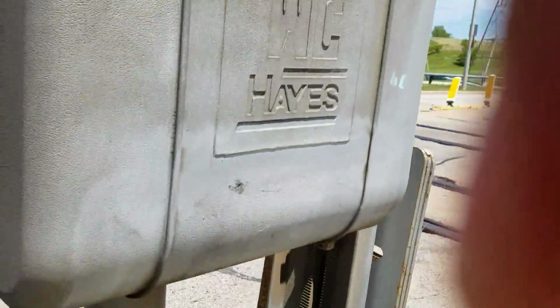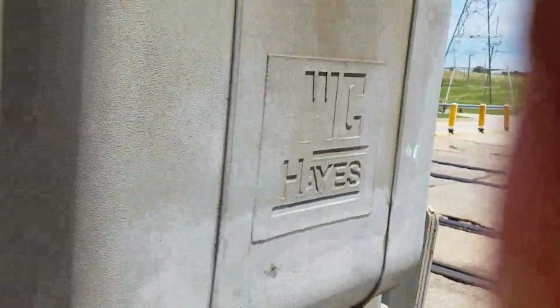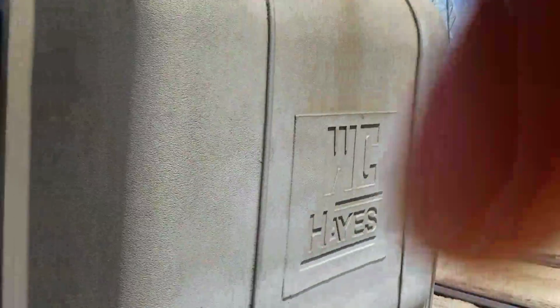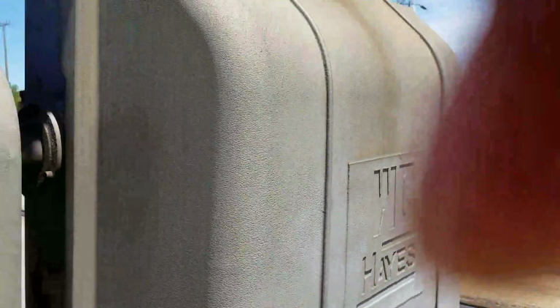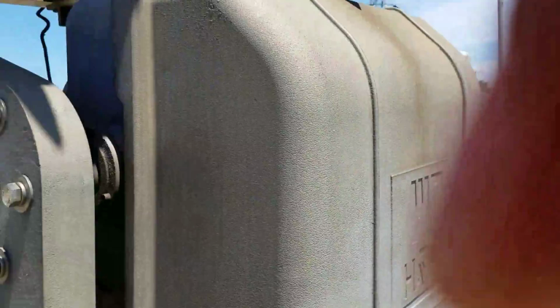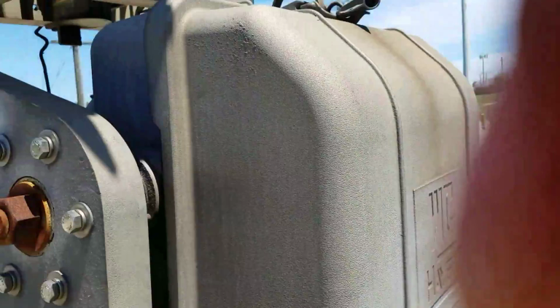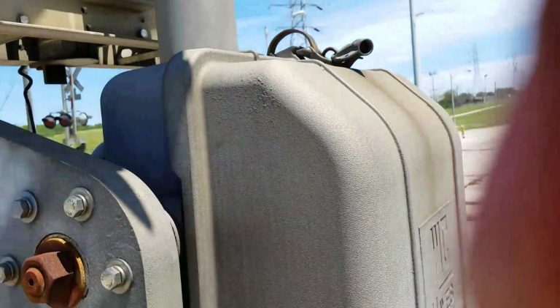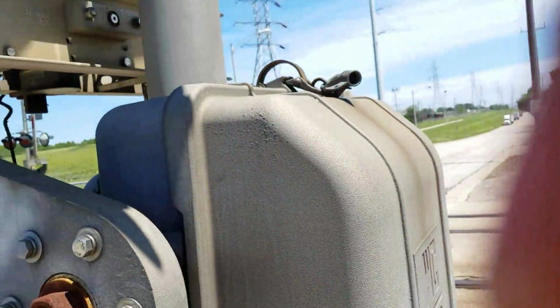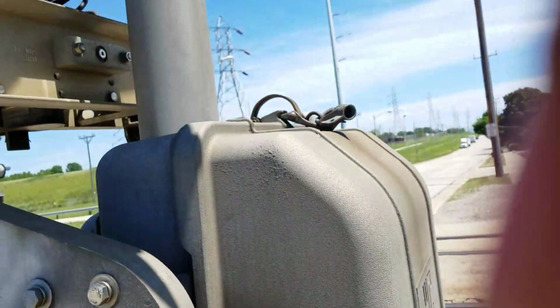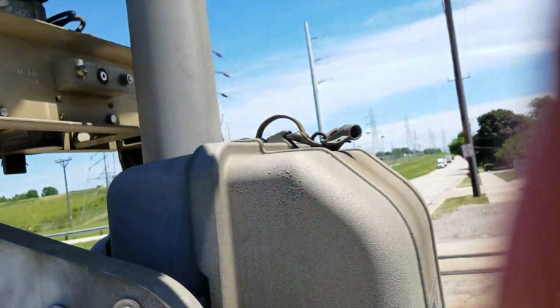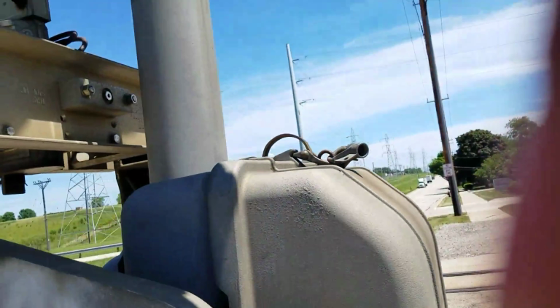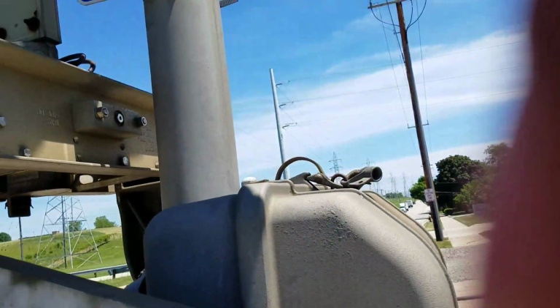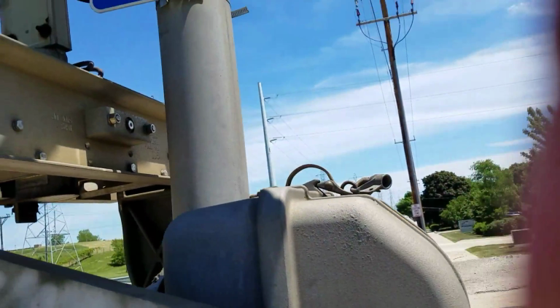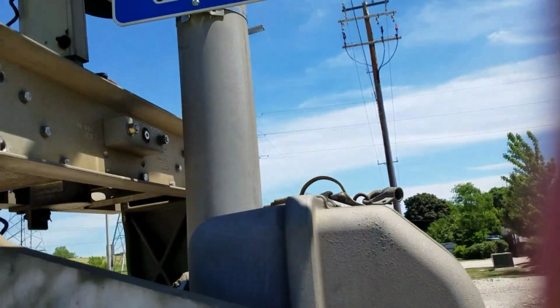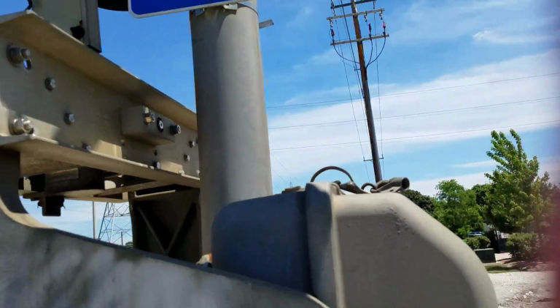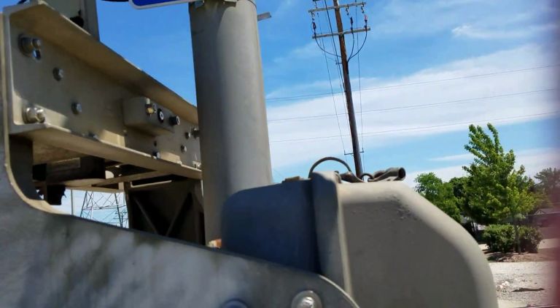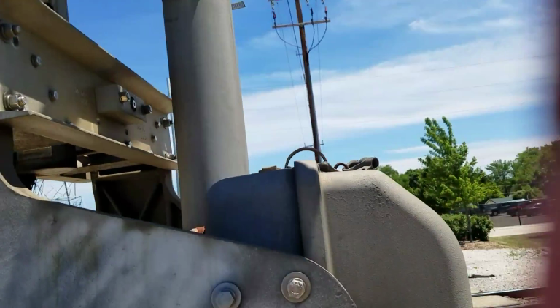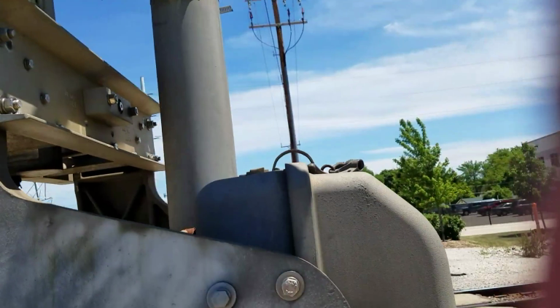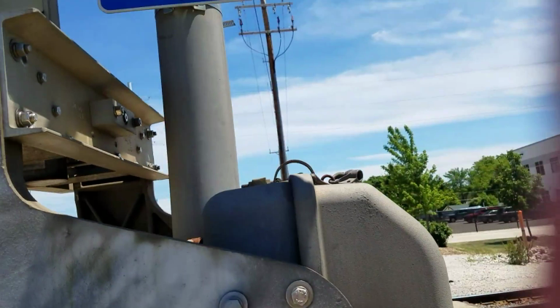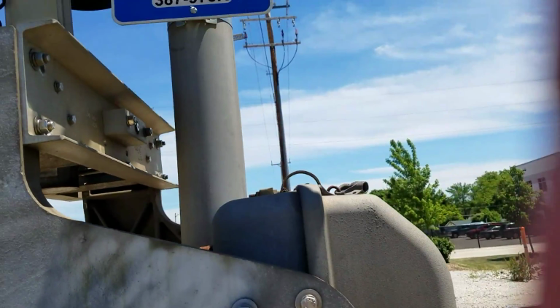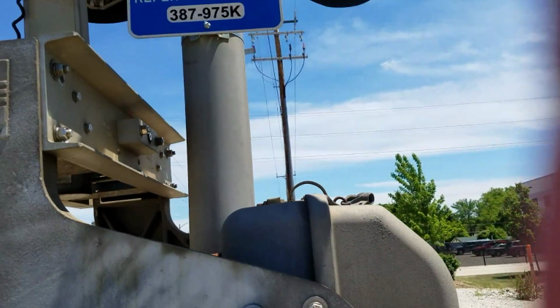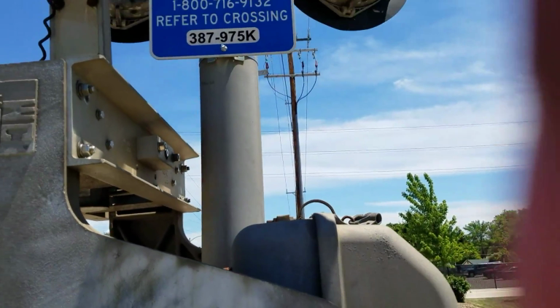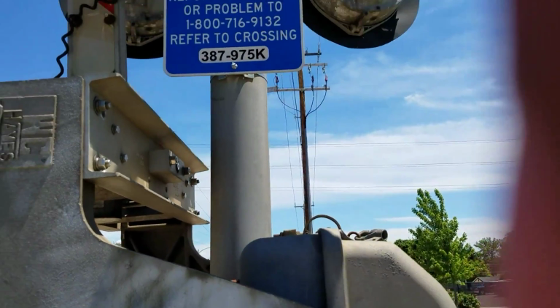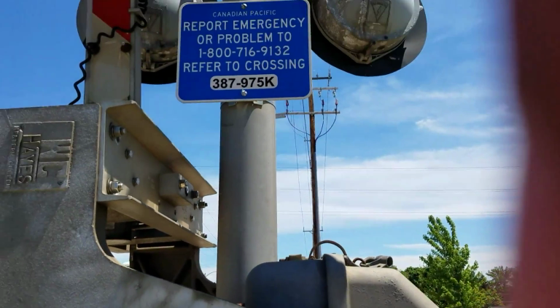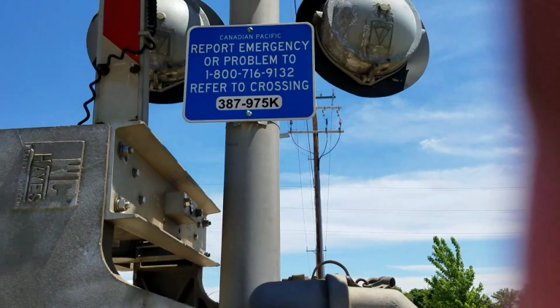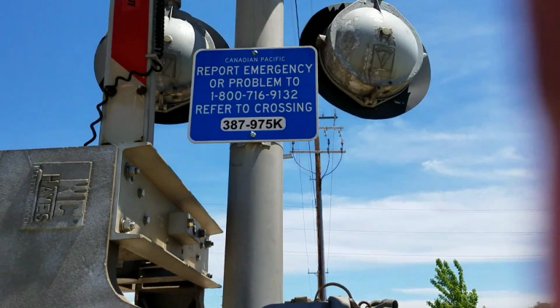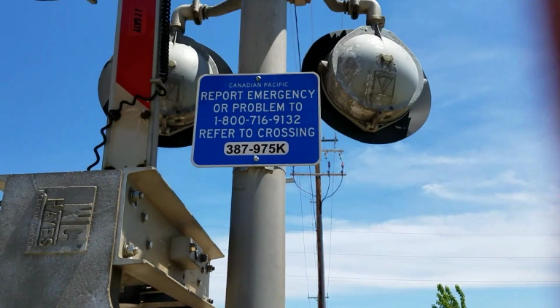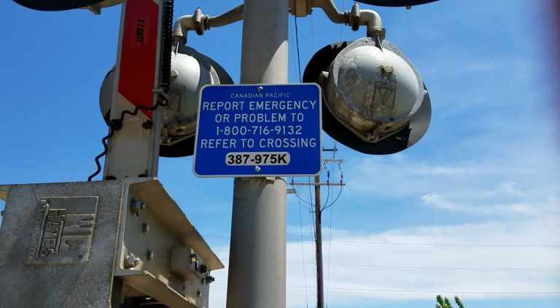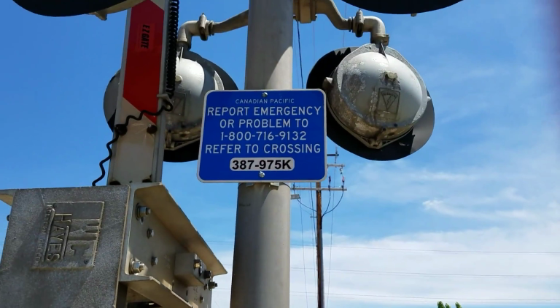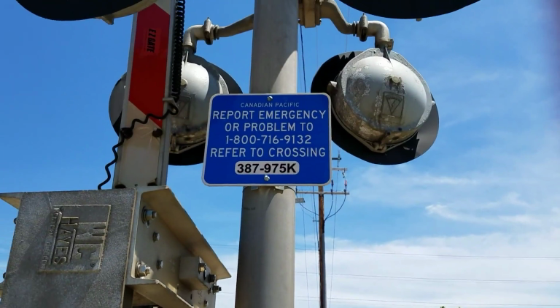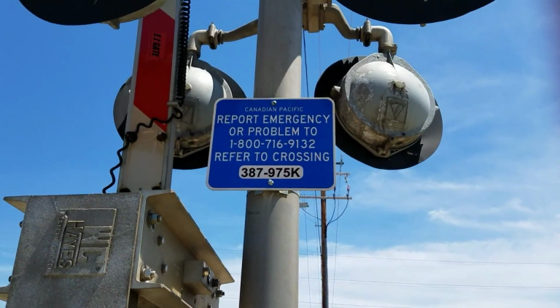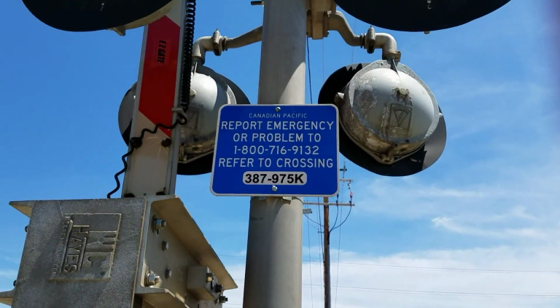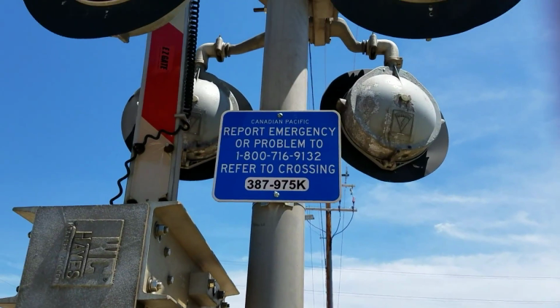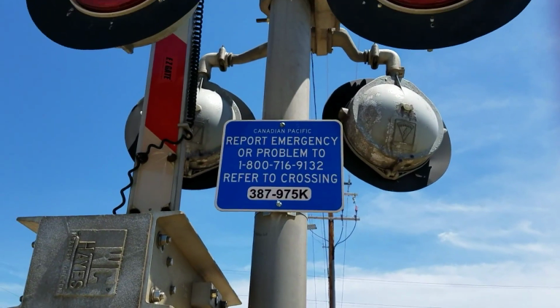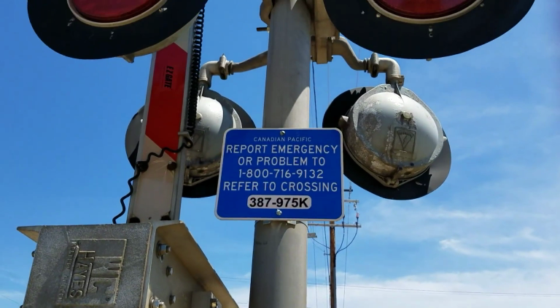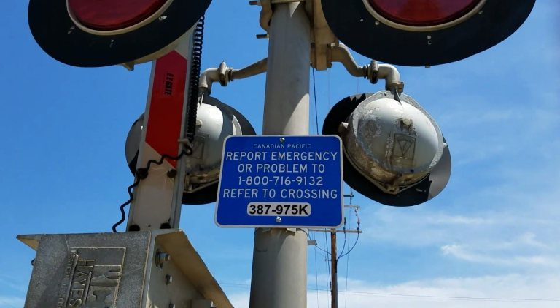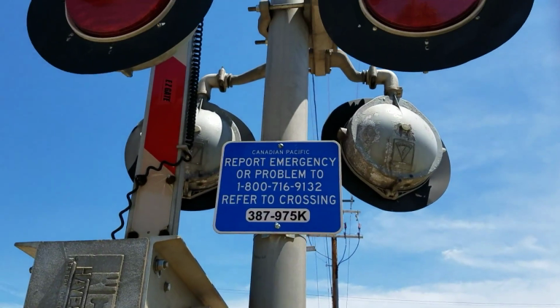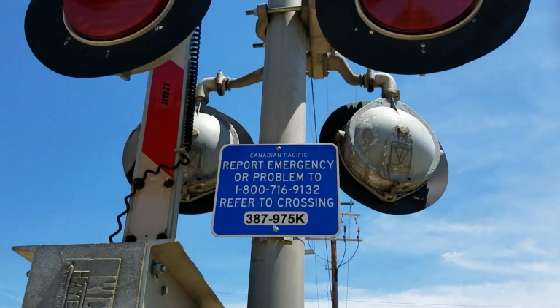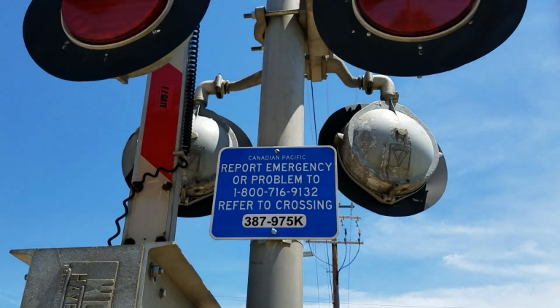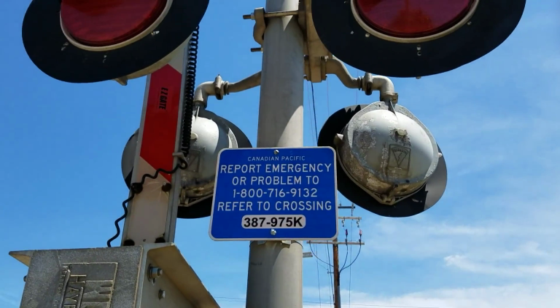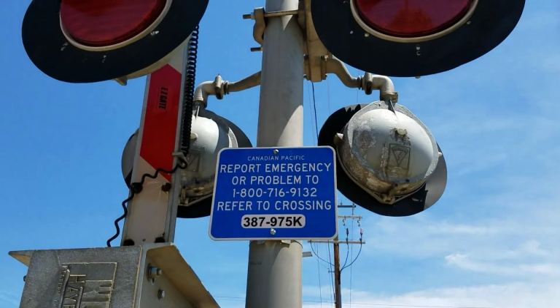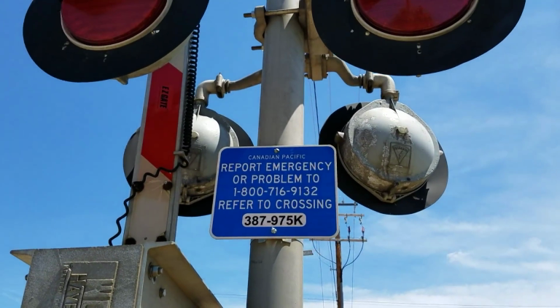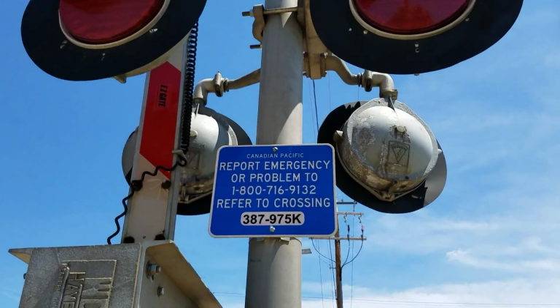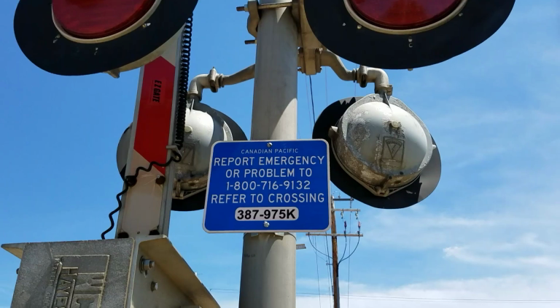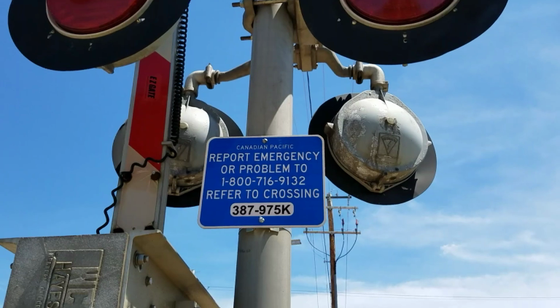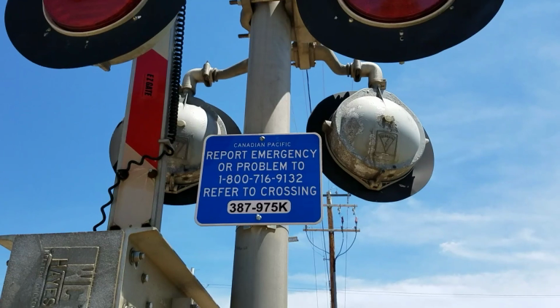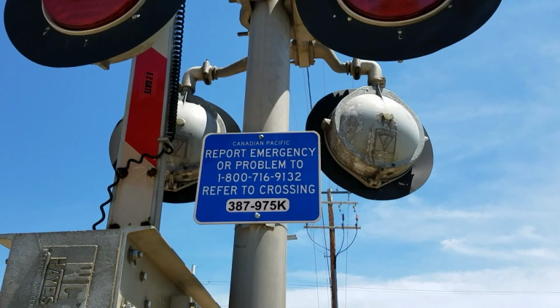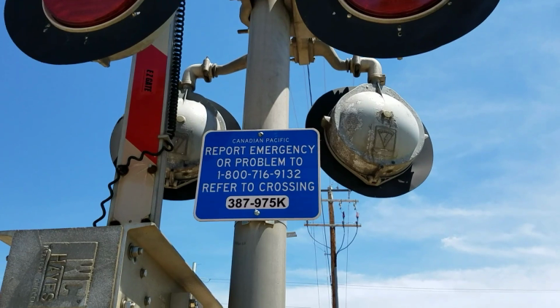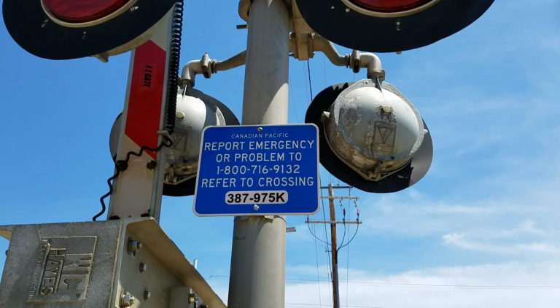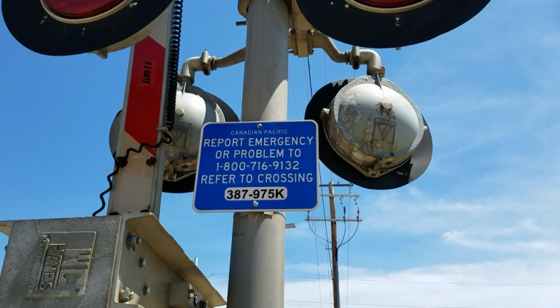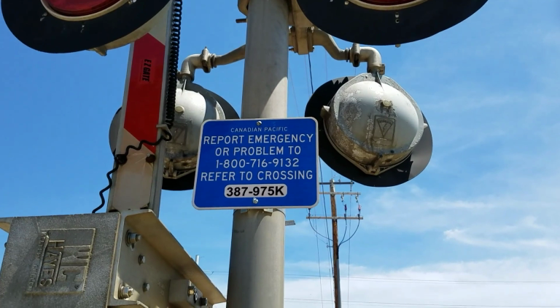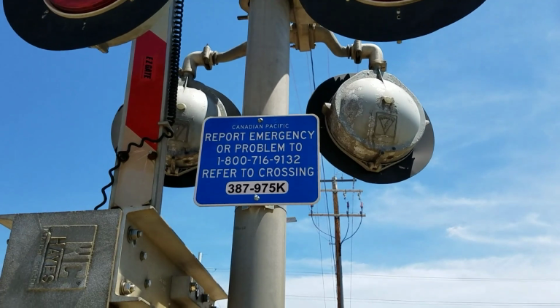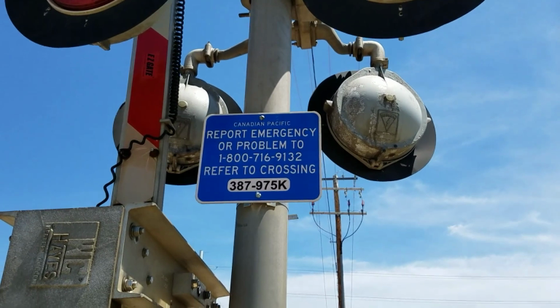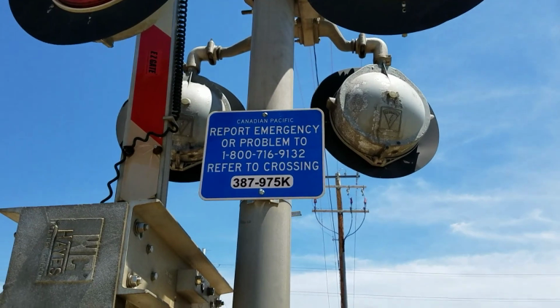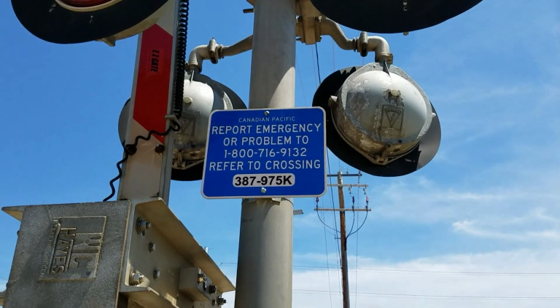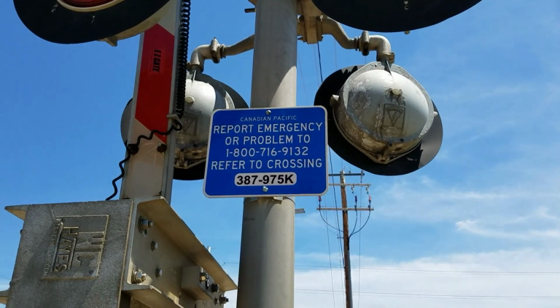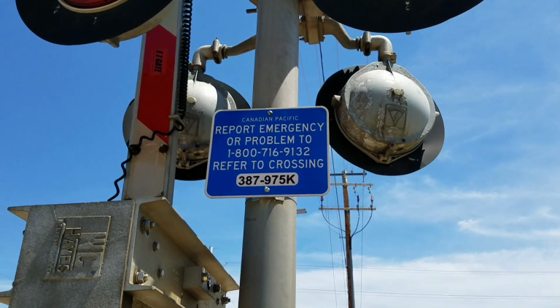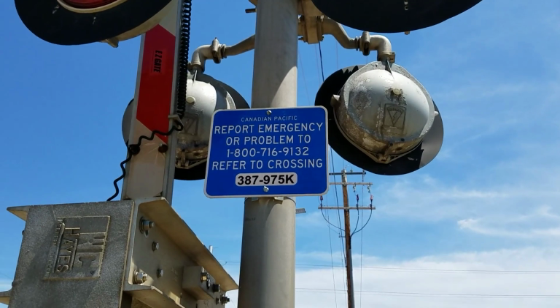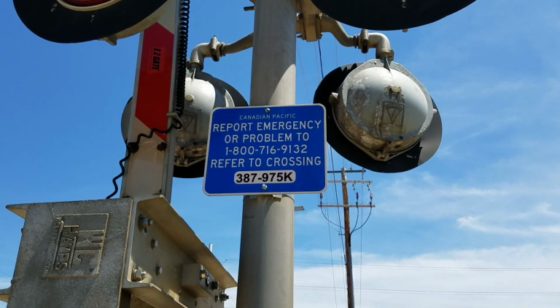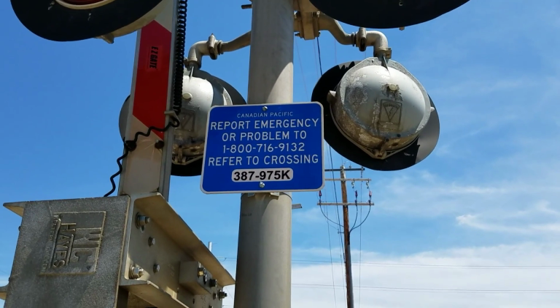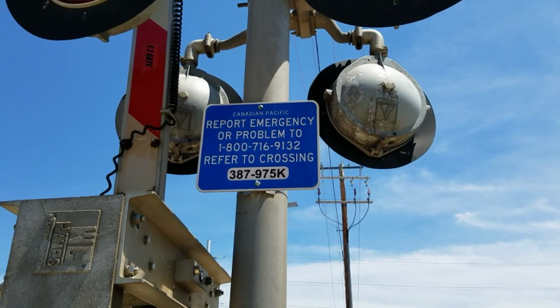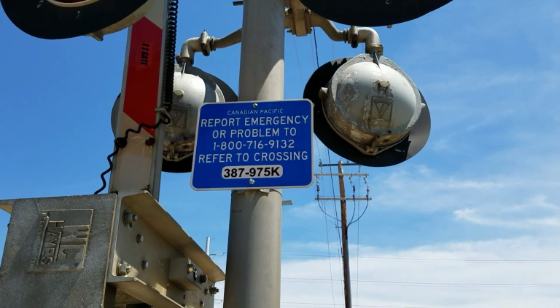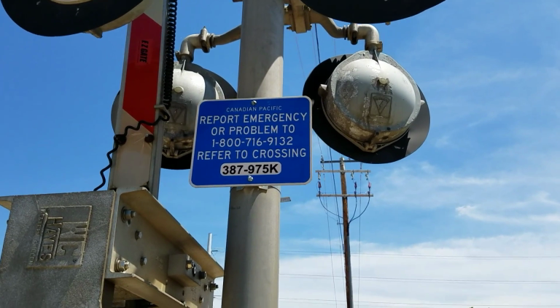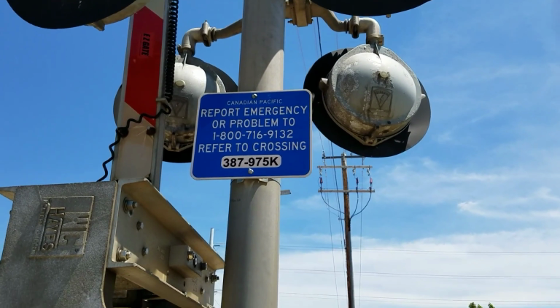Right up here is the emergency information. As you can see, the DOT number is 387975K.